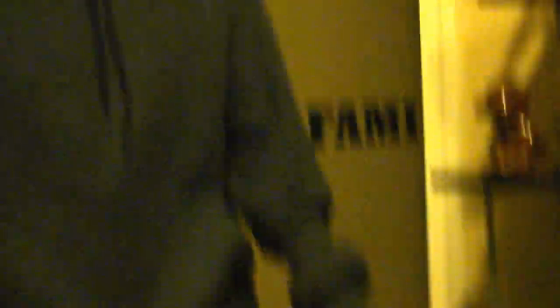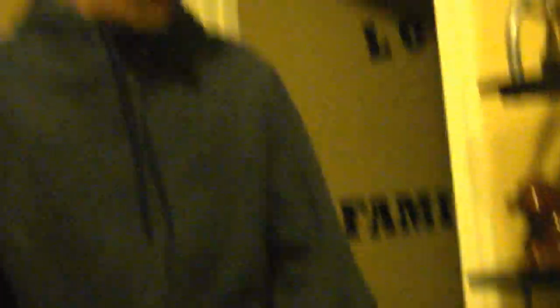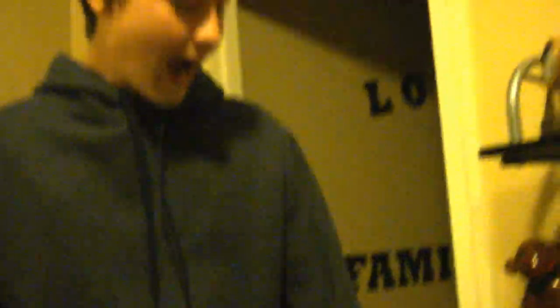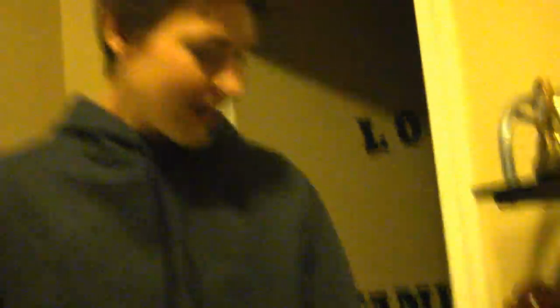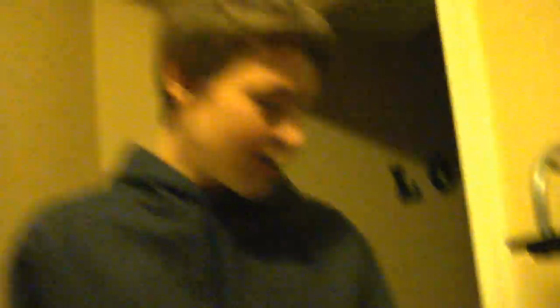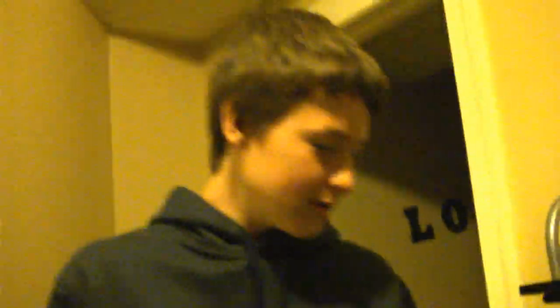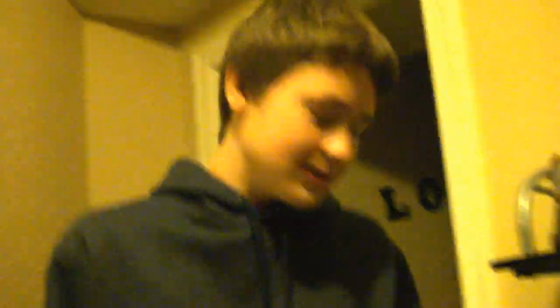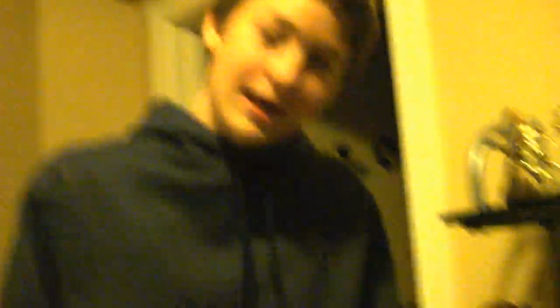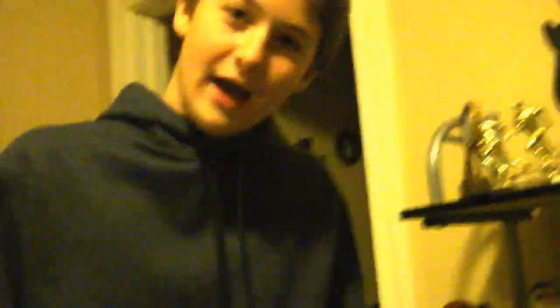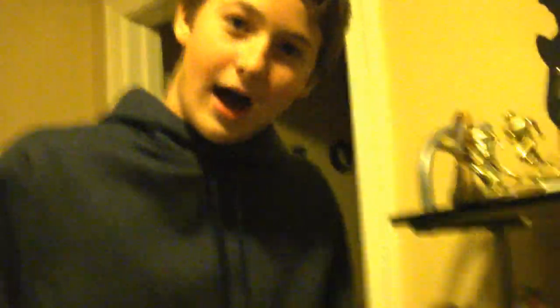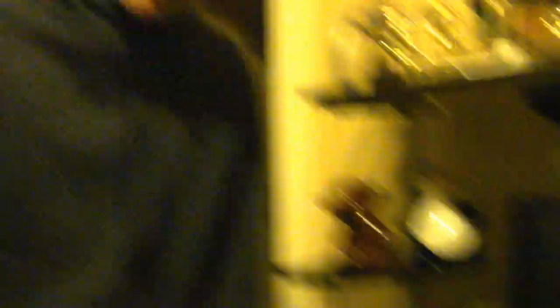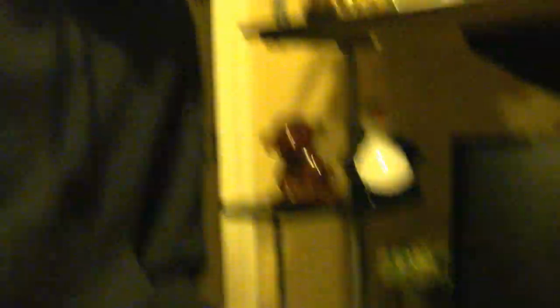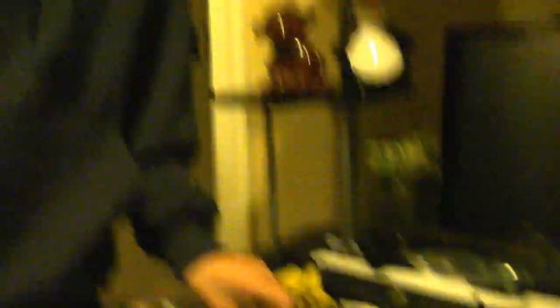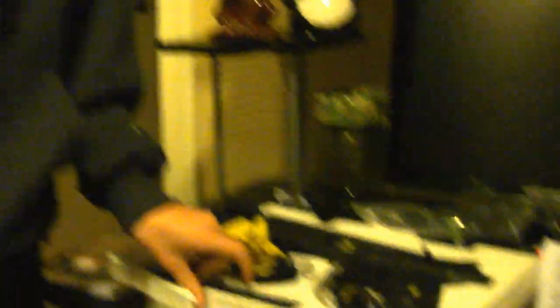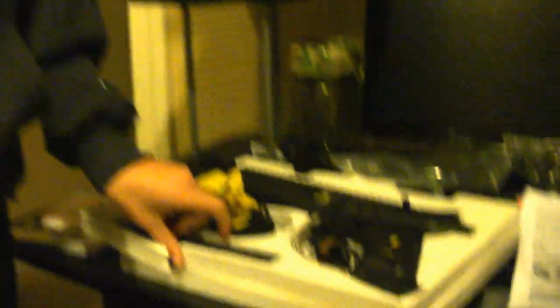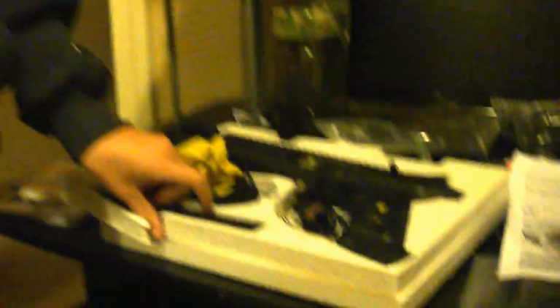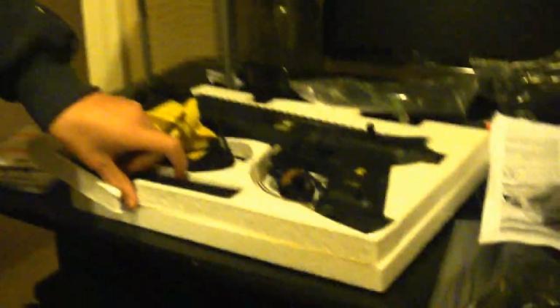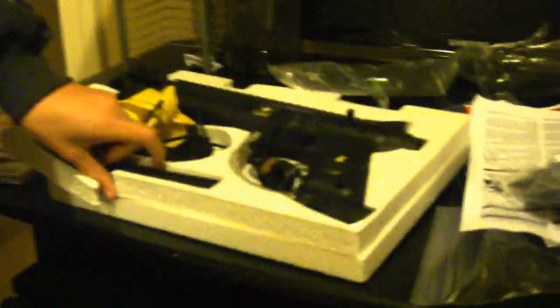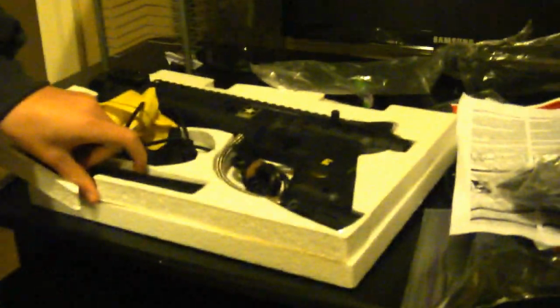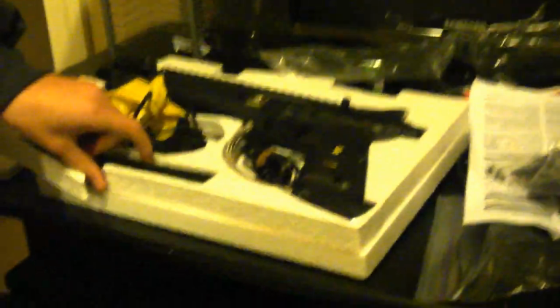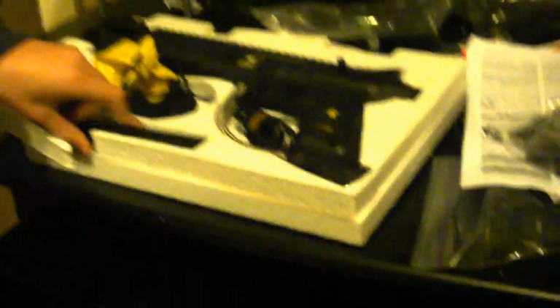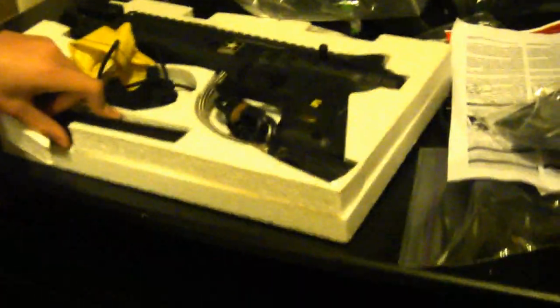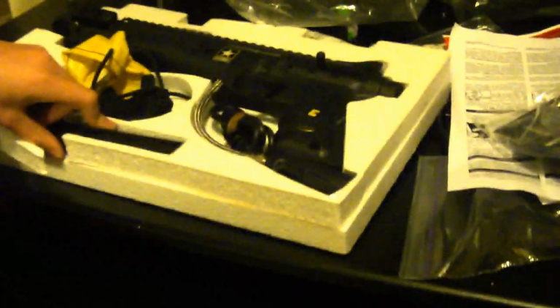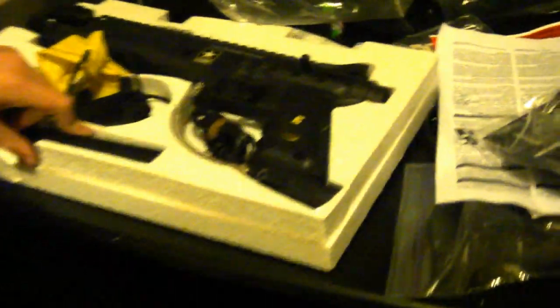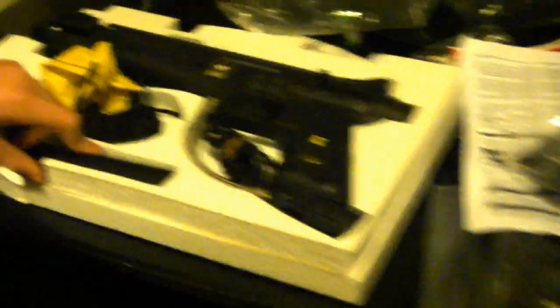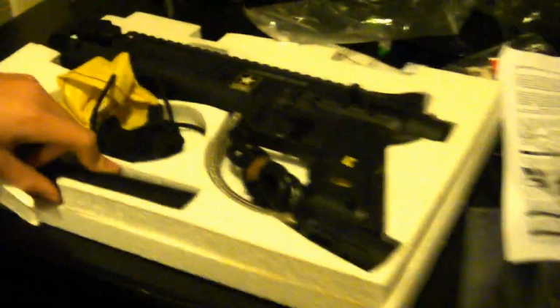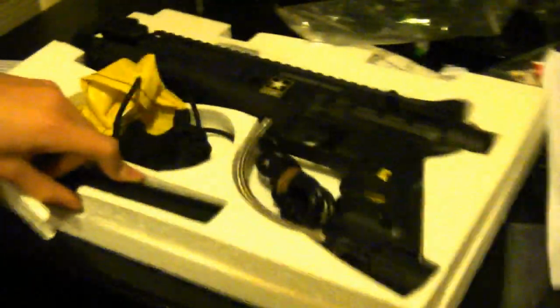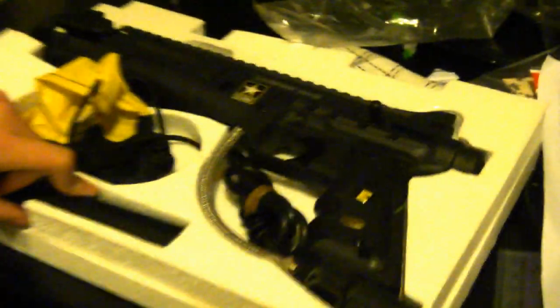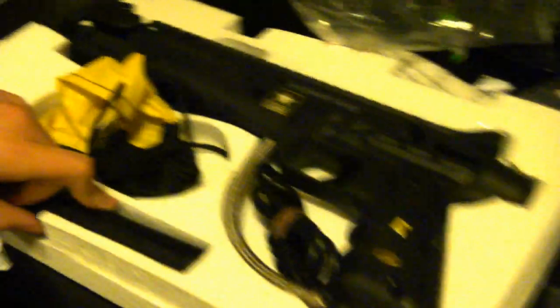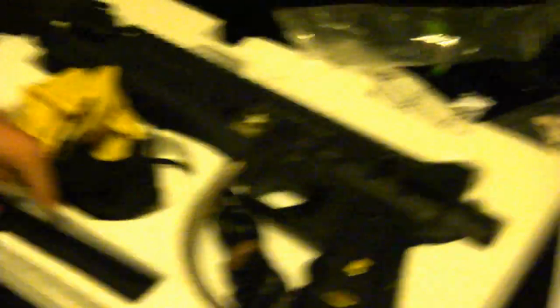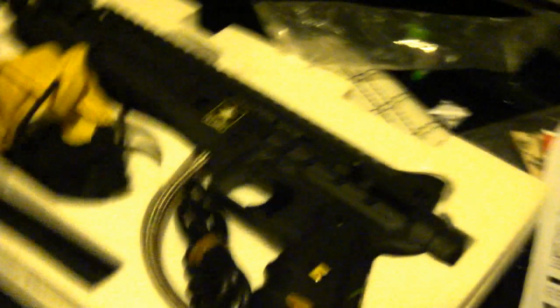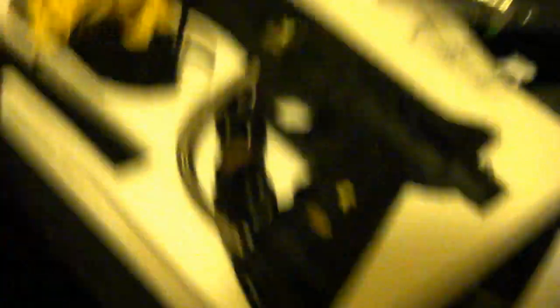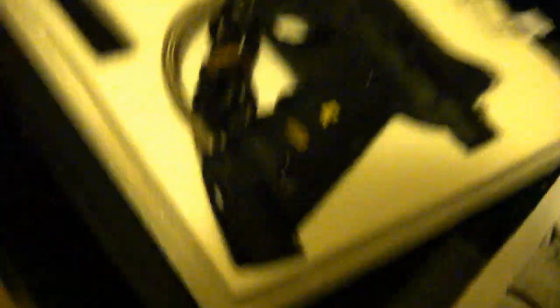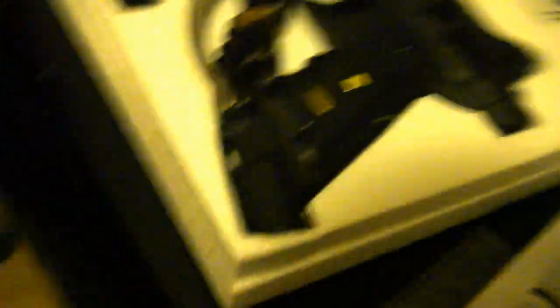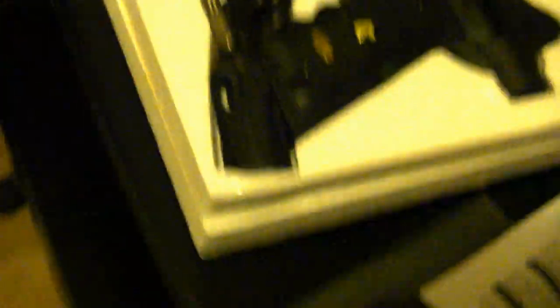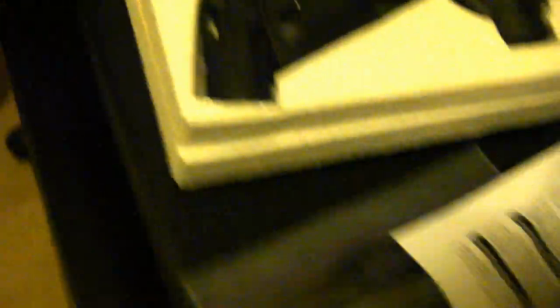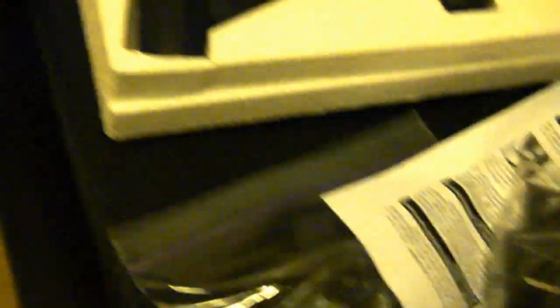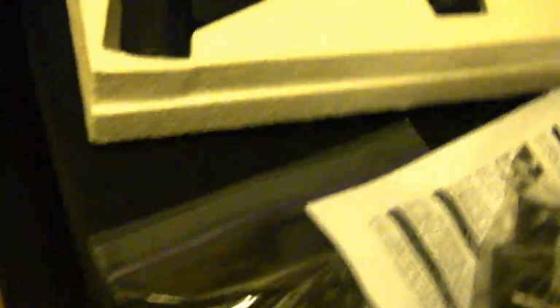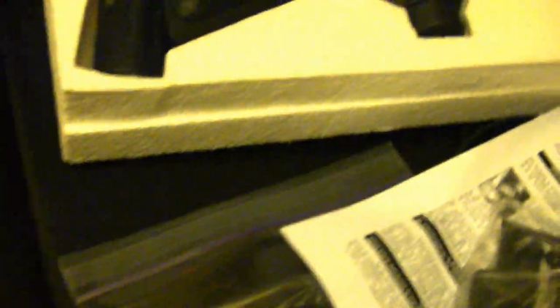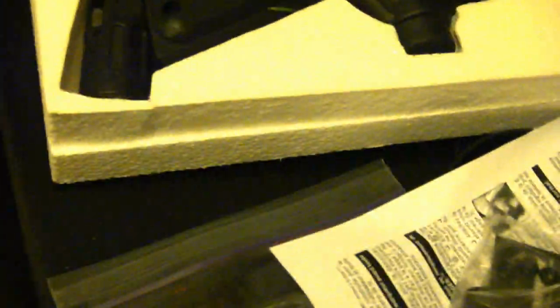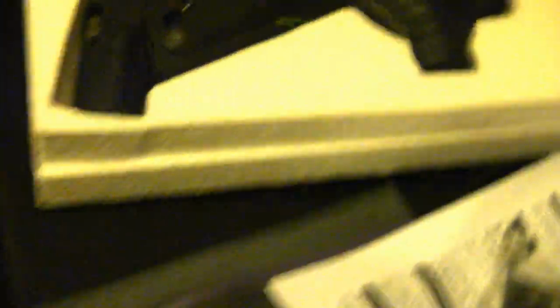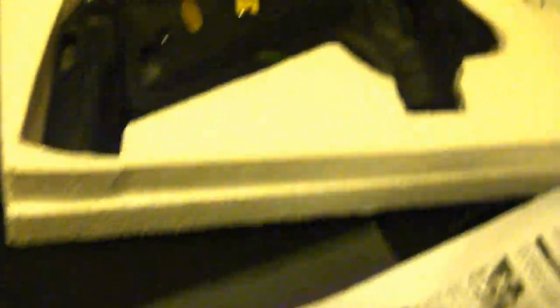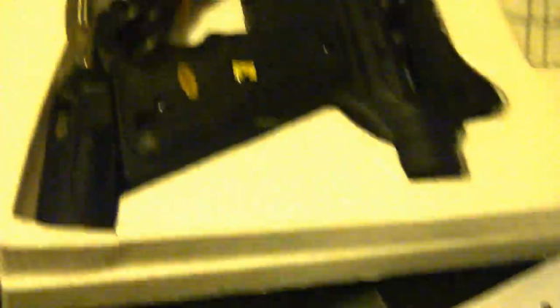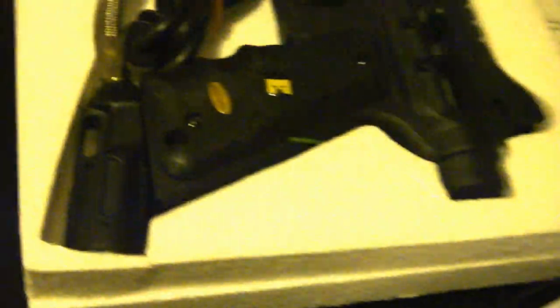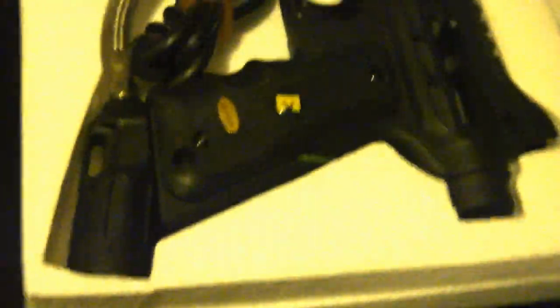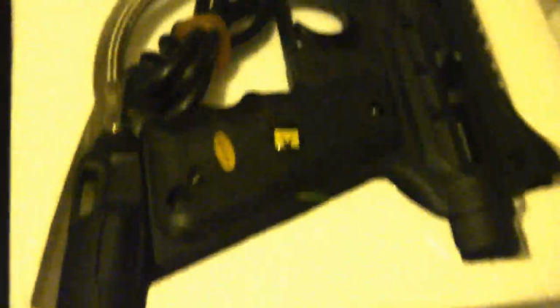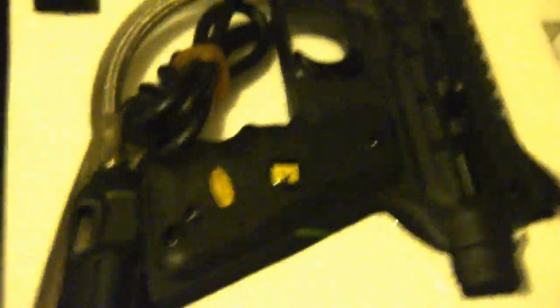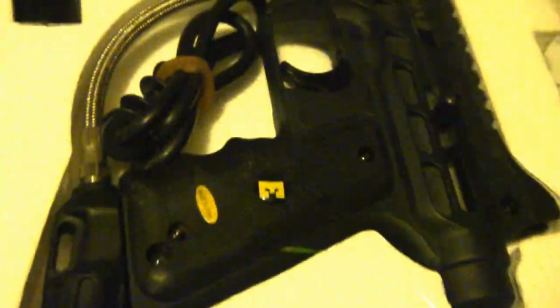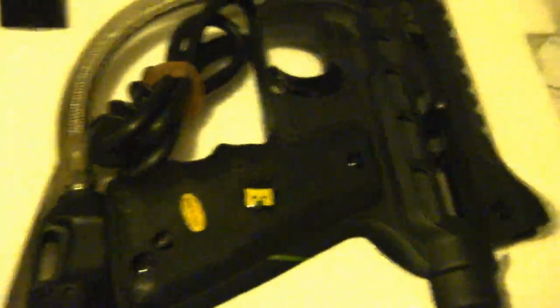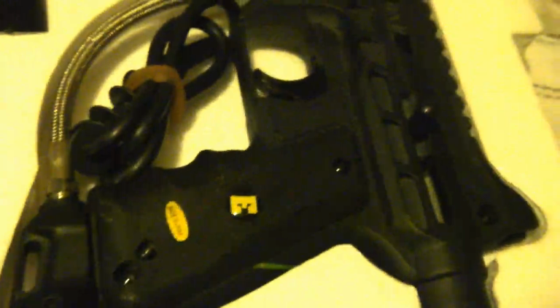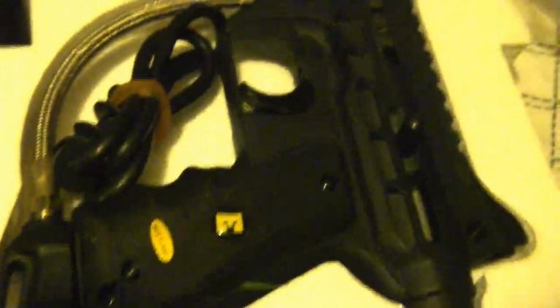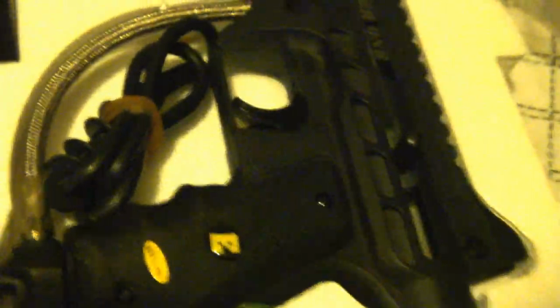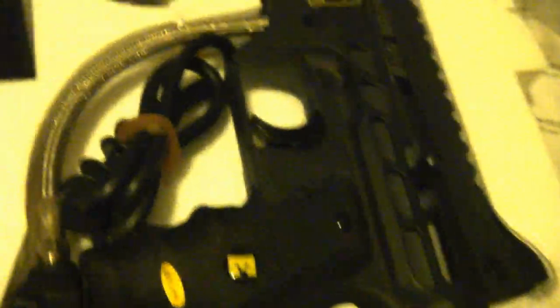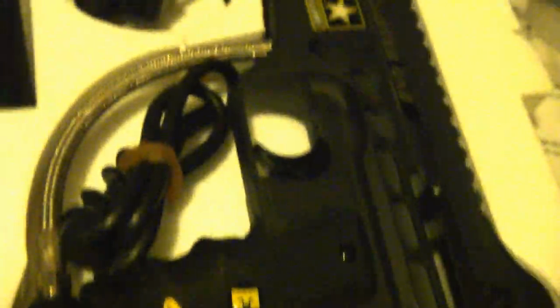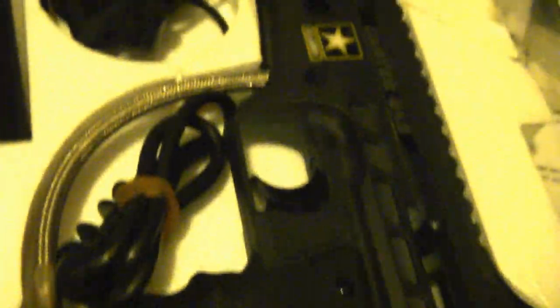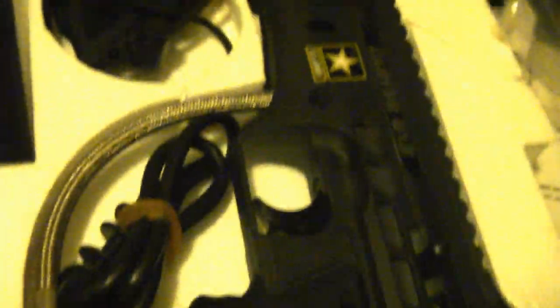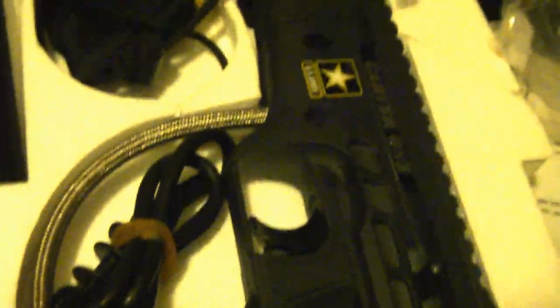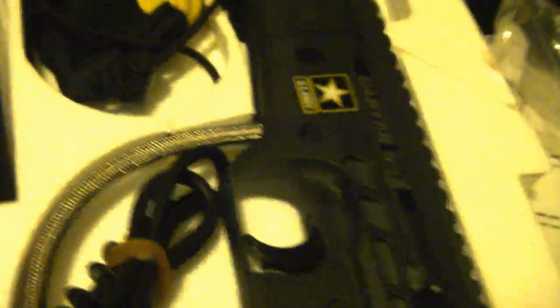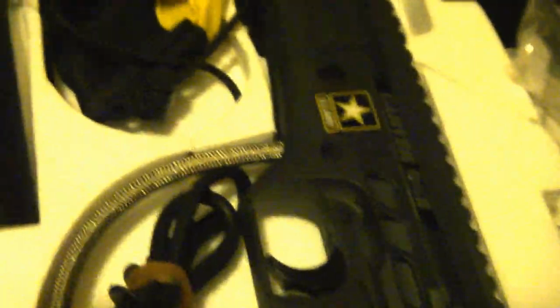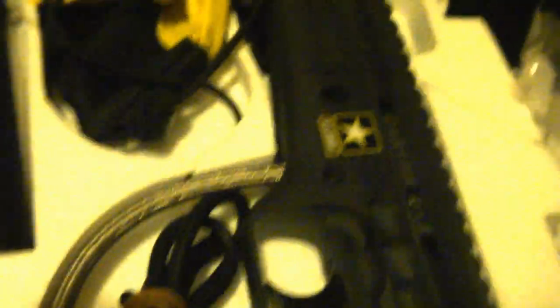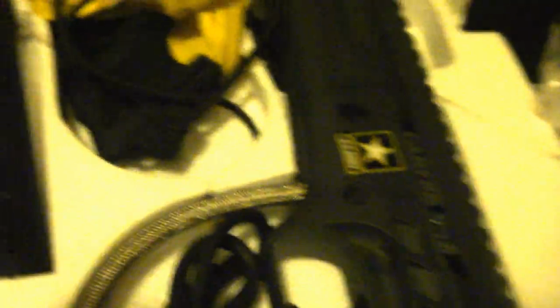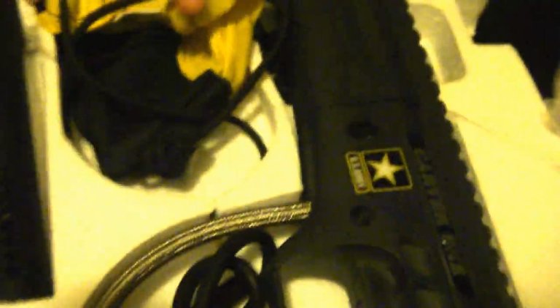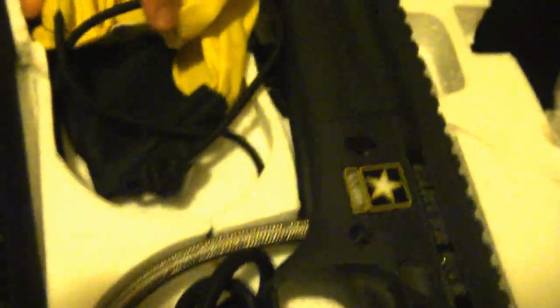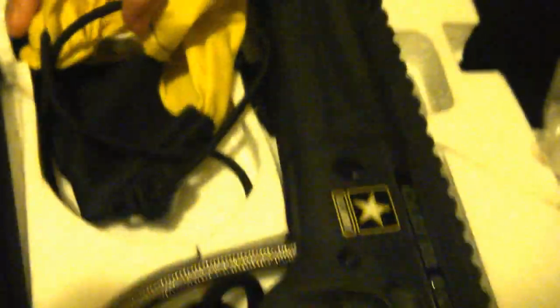What I got here is the US Army Carver One paintball gun. I've got it, so I'm just going to do a quick unboxing of it.